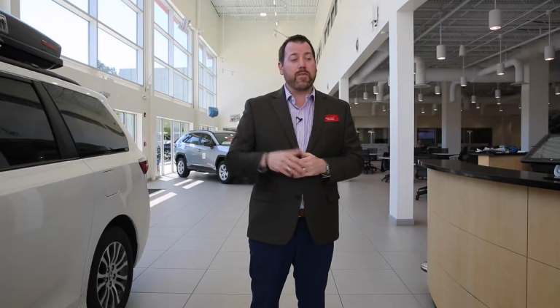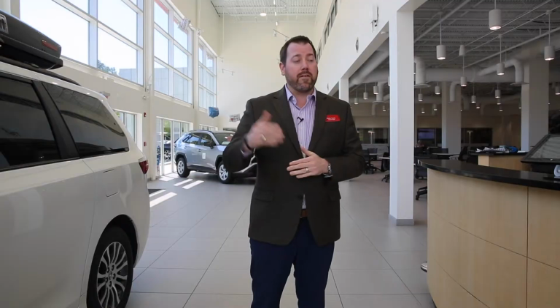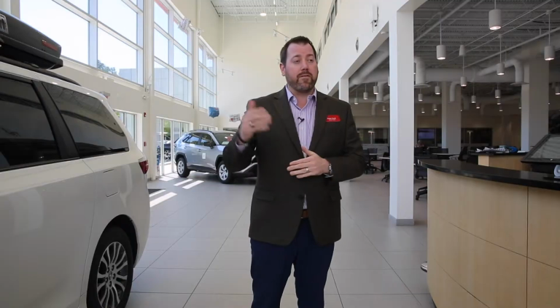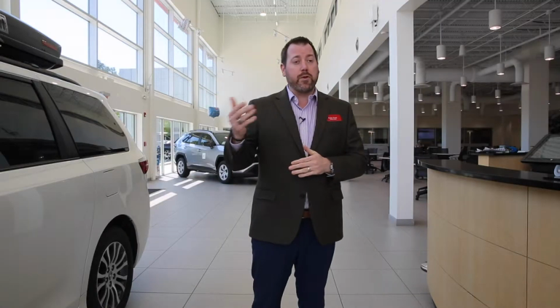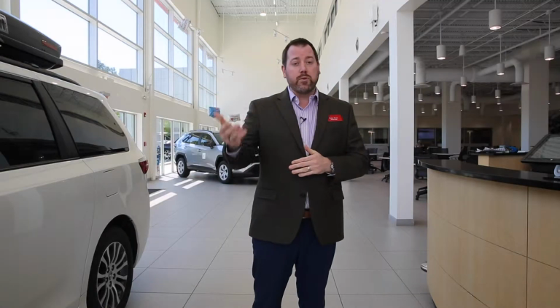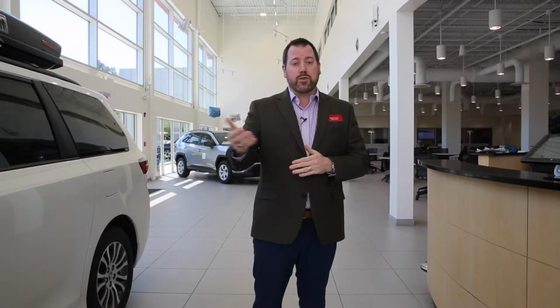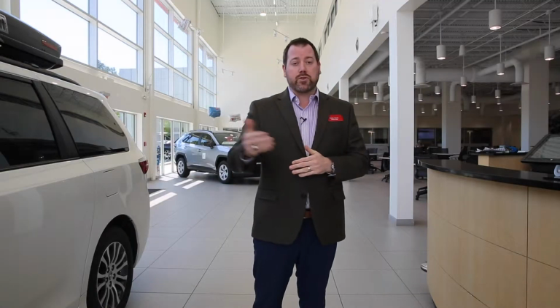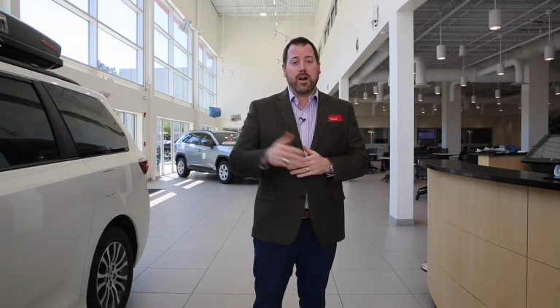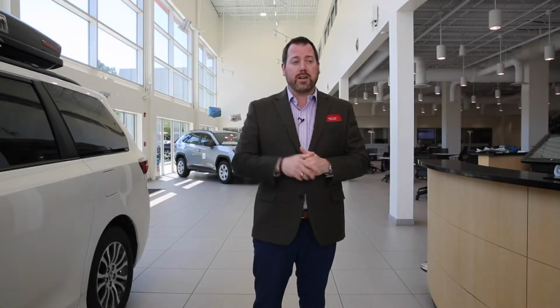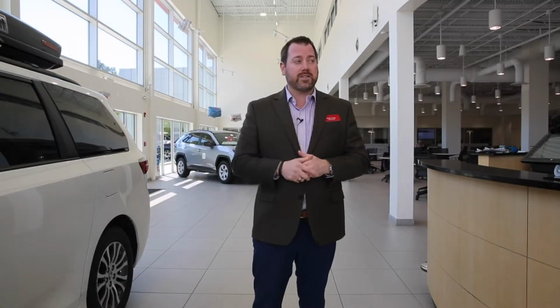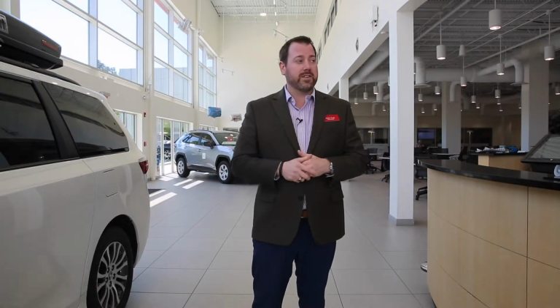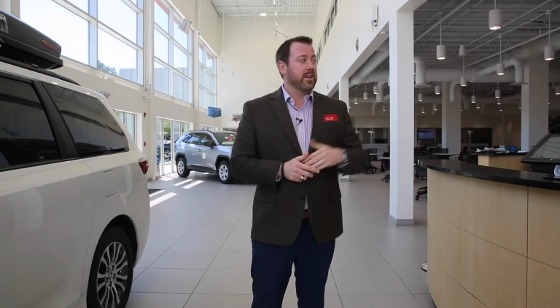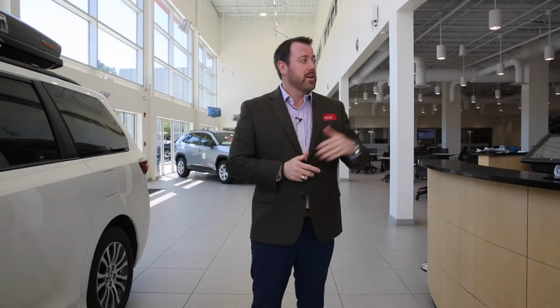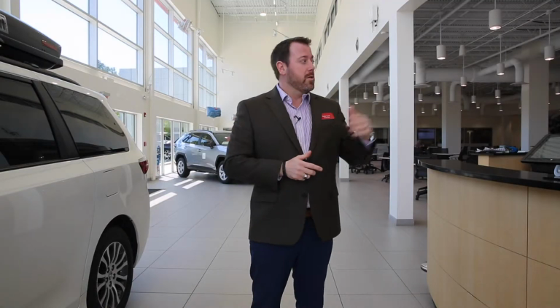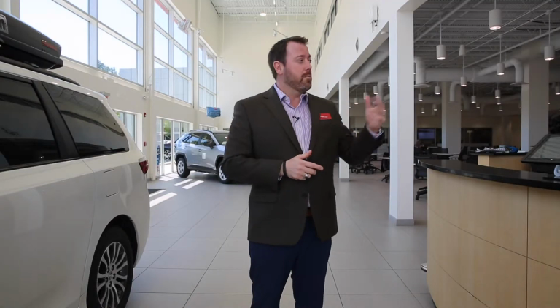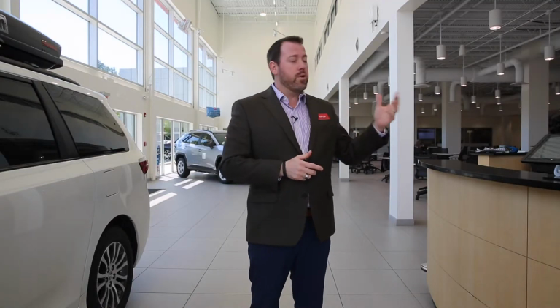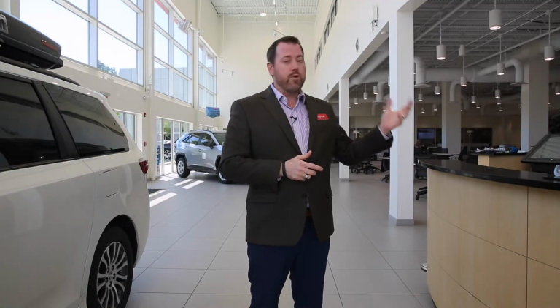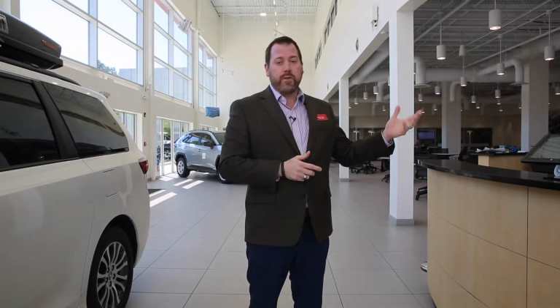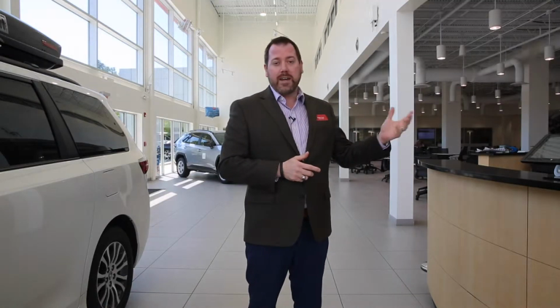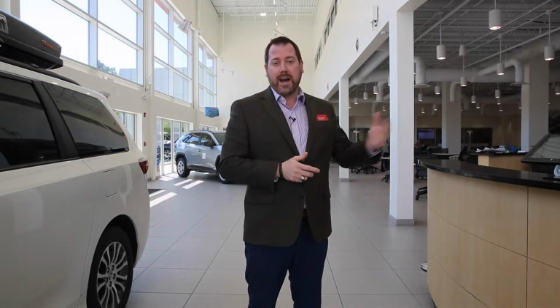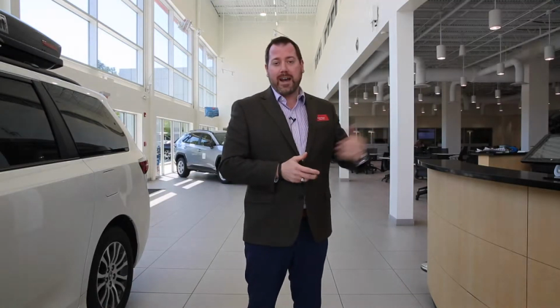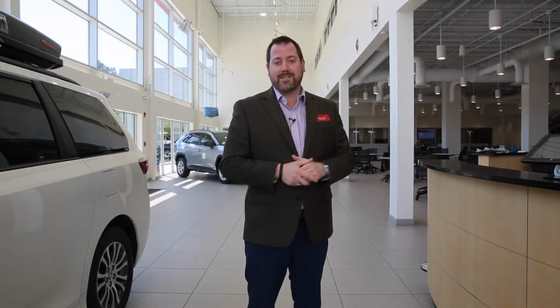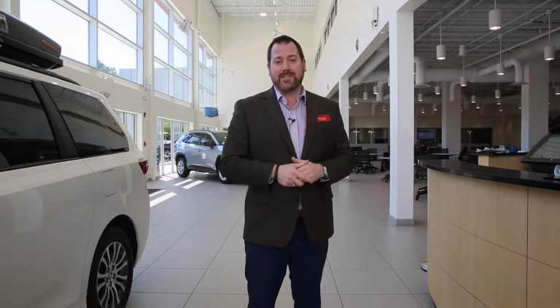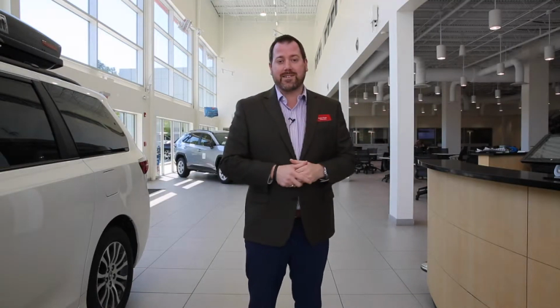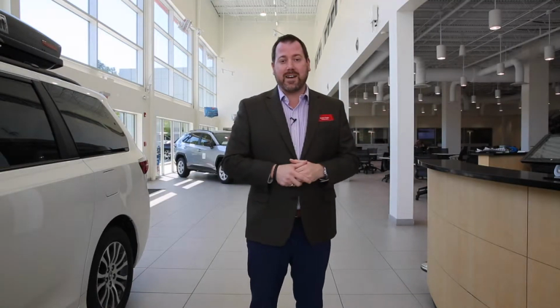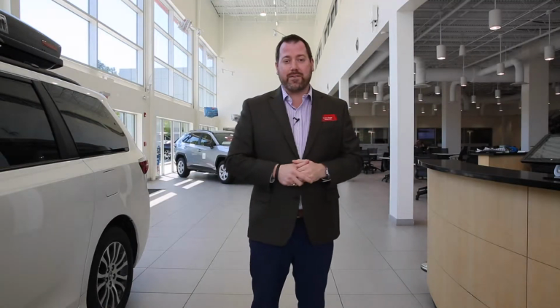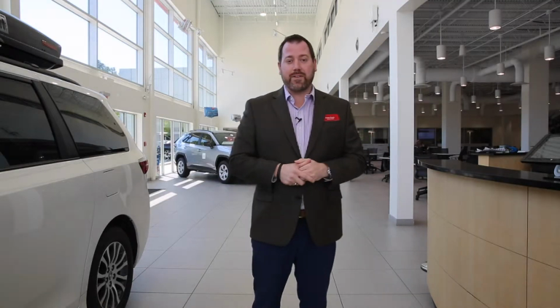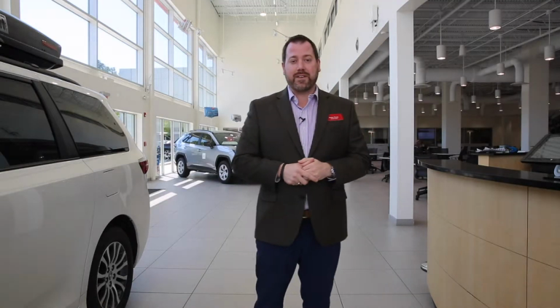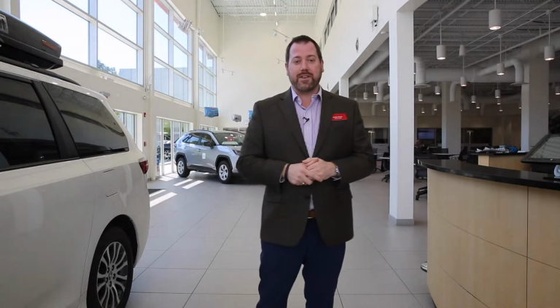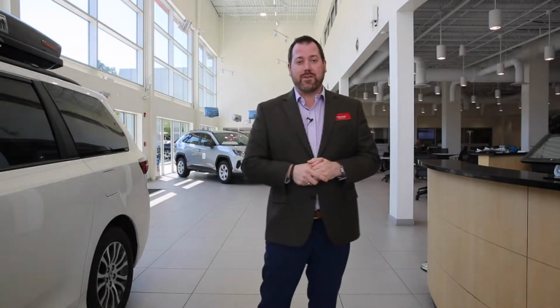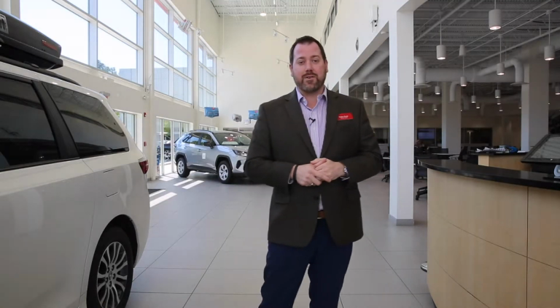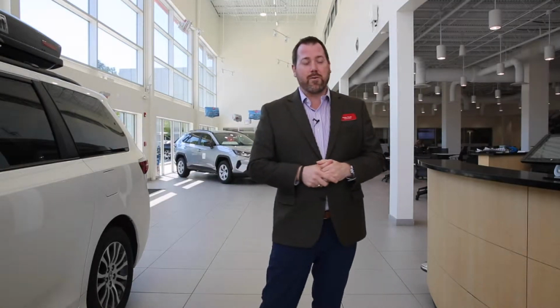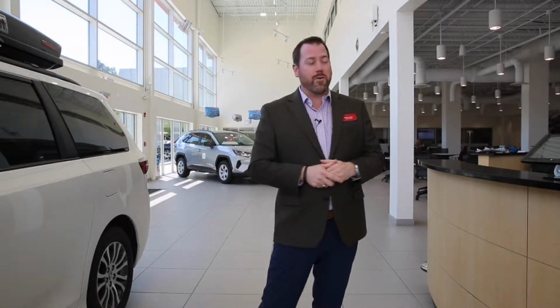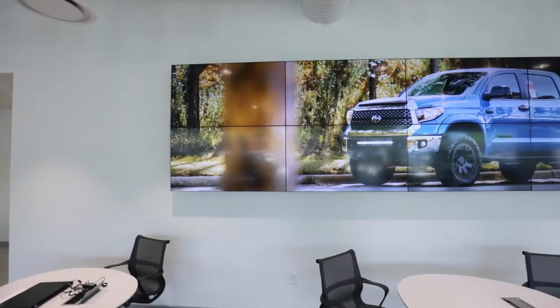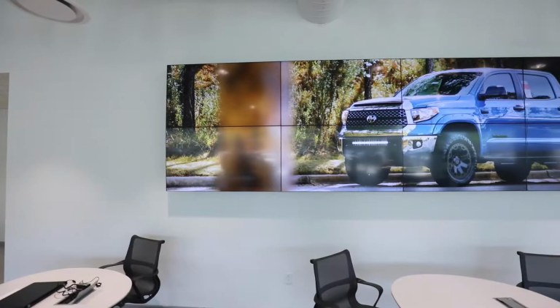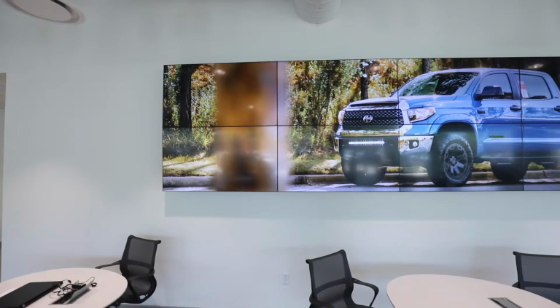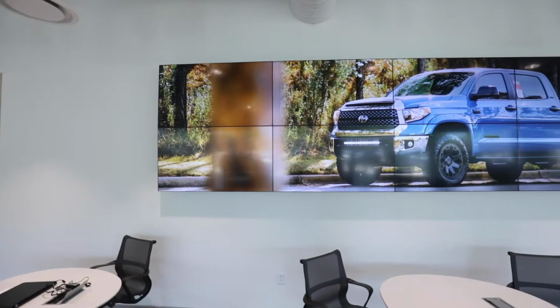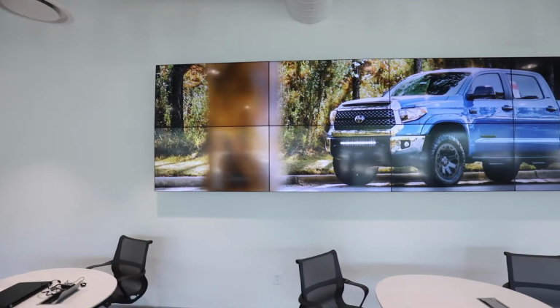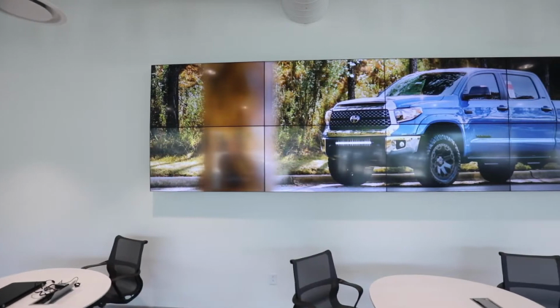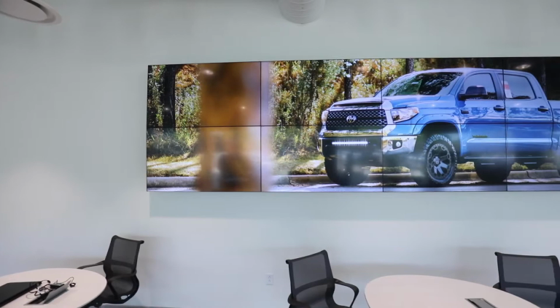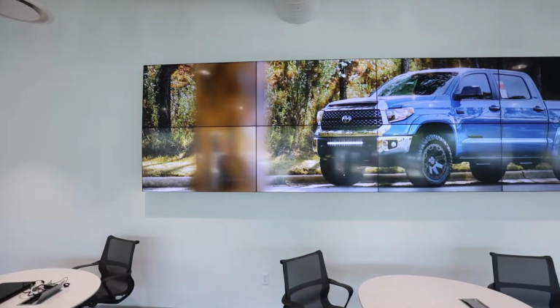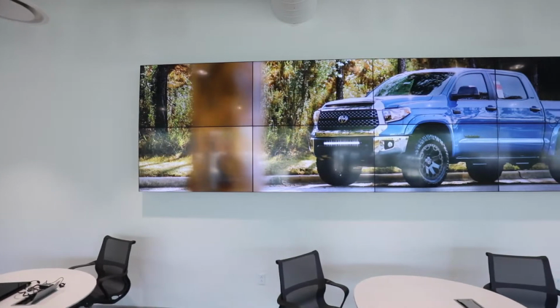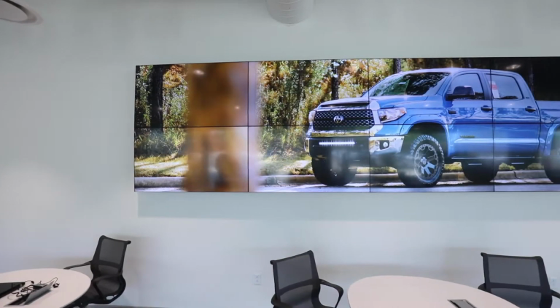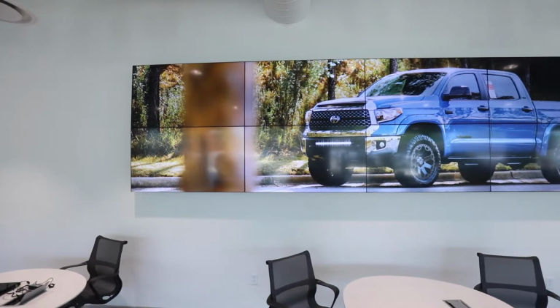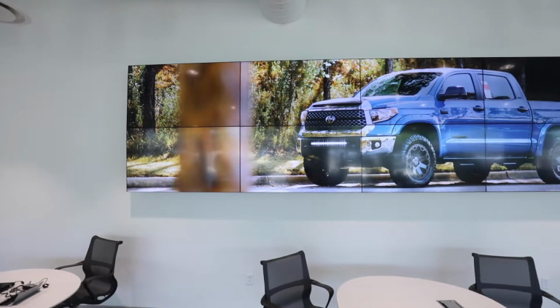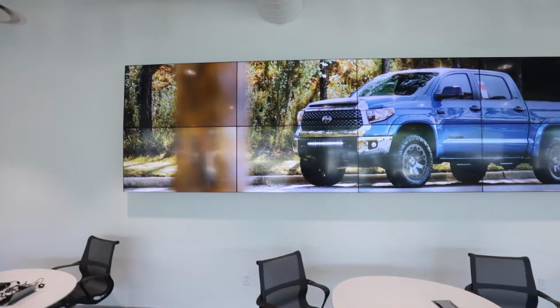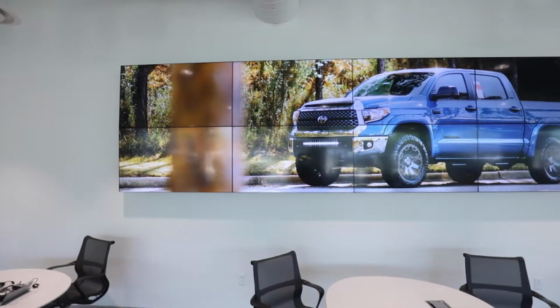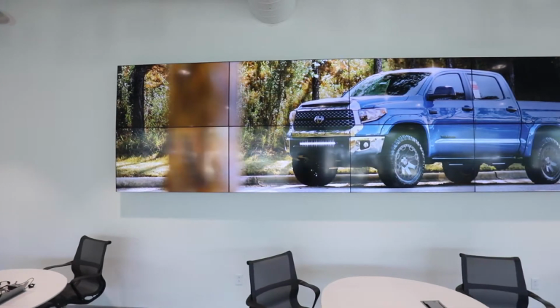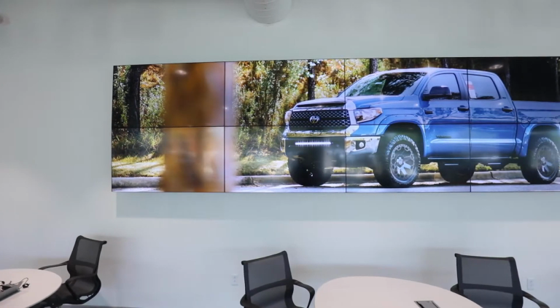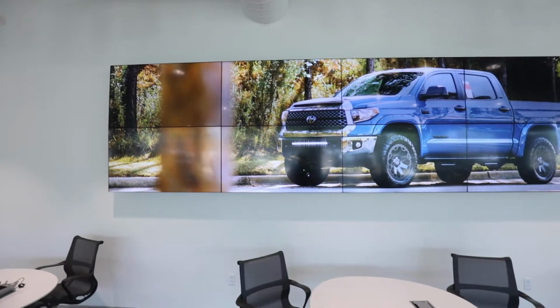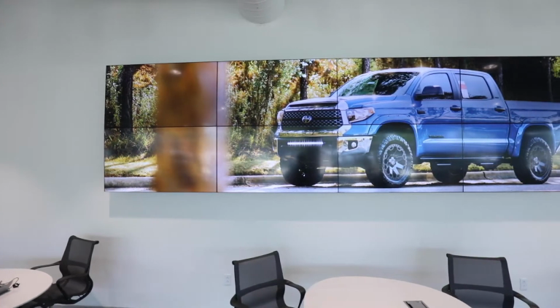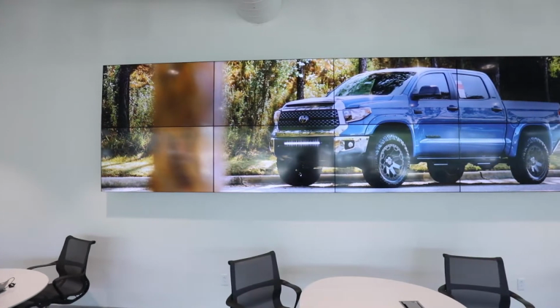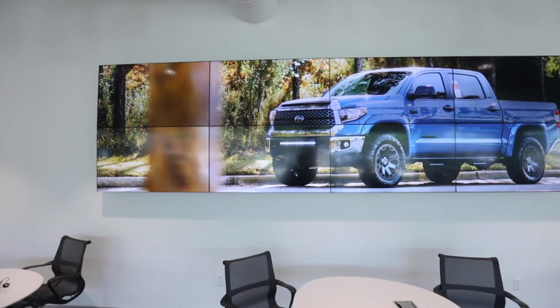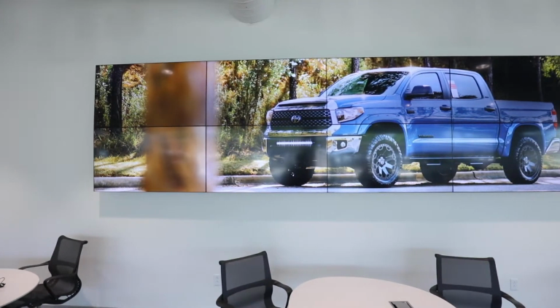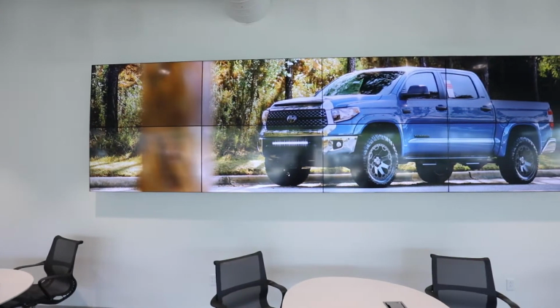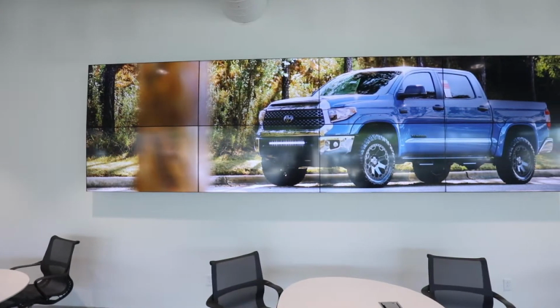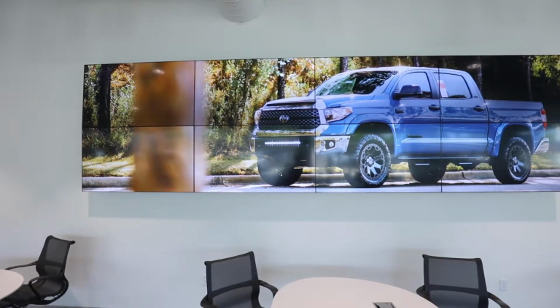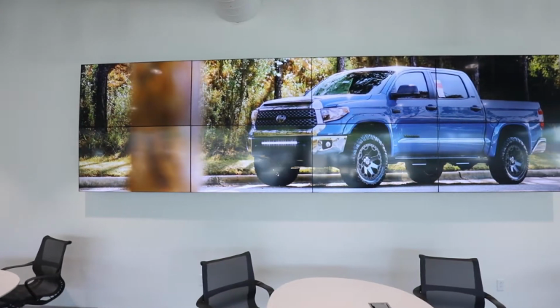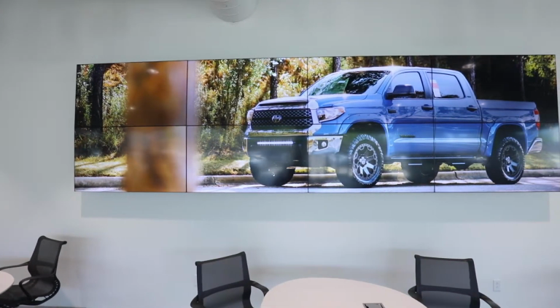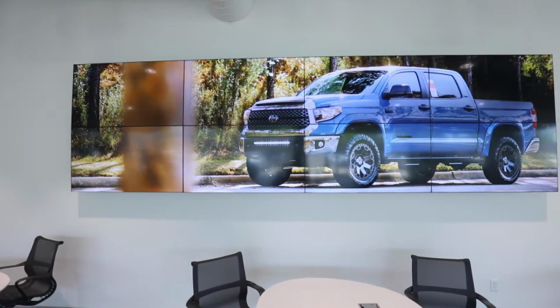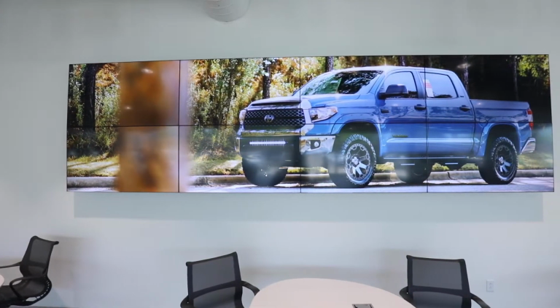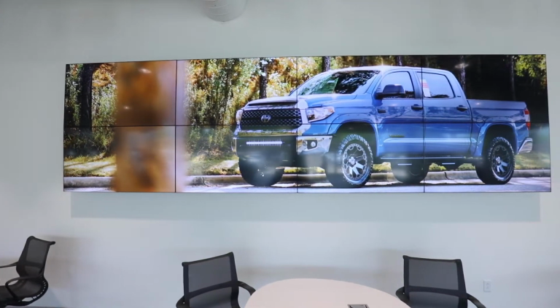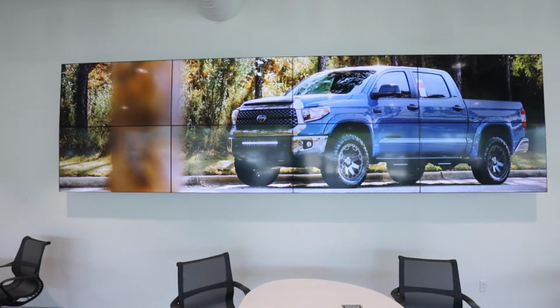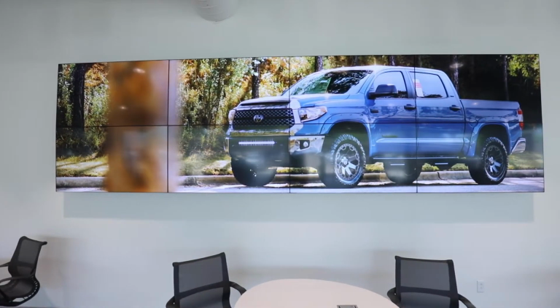We've got food trucks and movie nights and things that go on, and we have big sporting events. We also have that up on the display board.